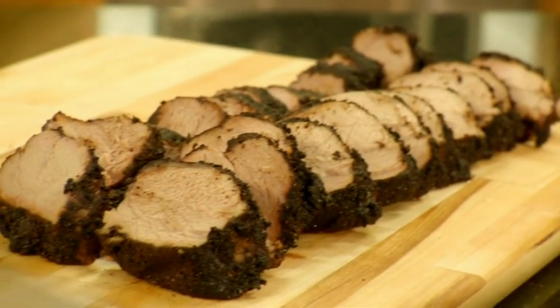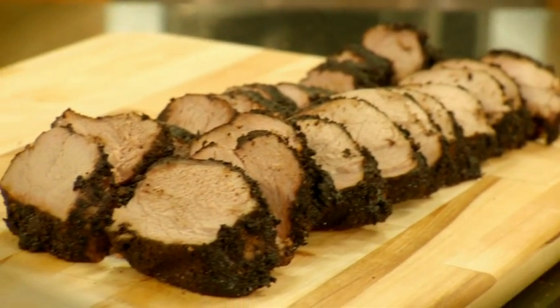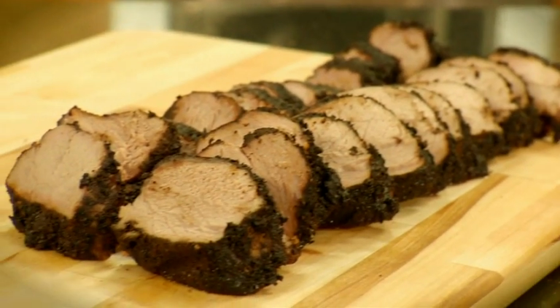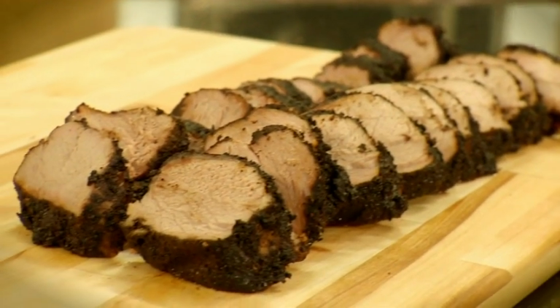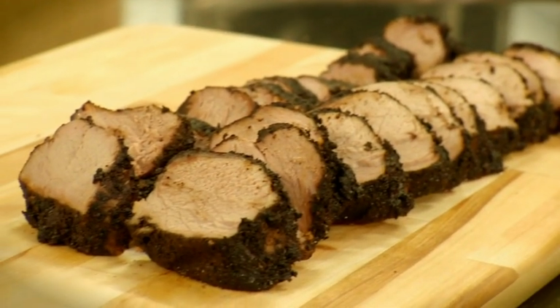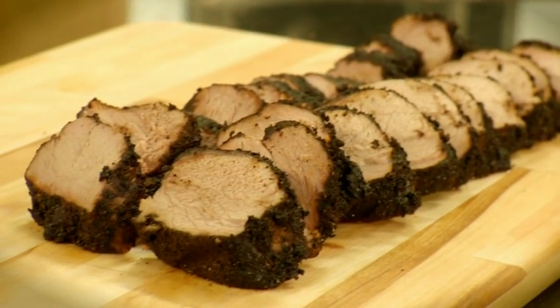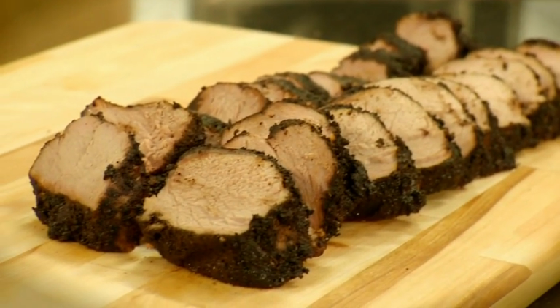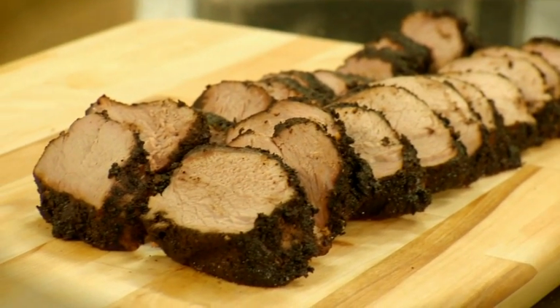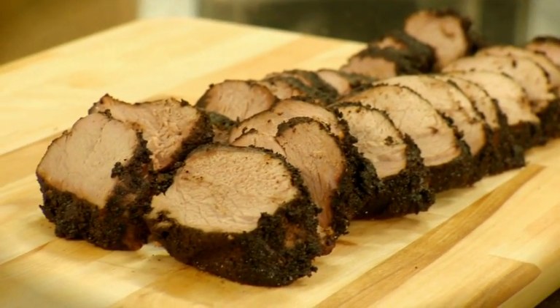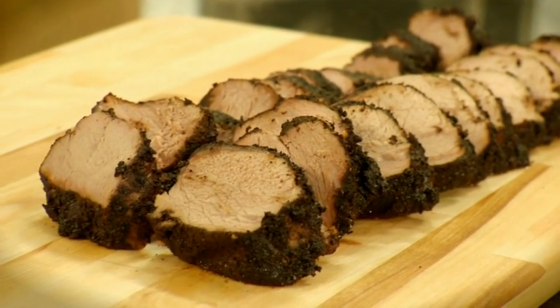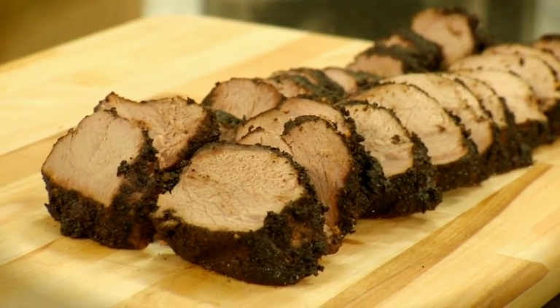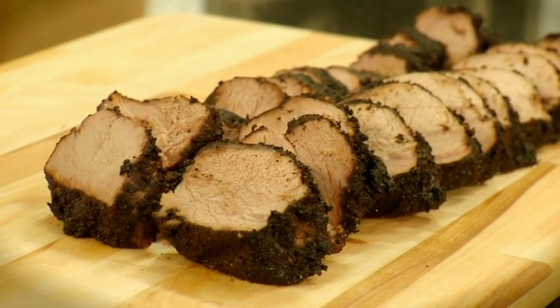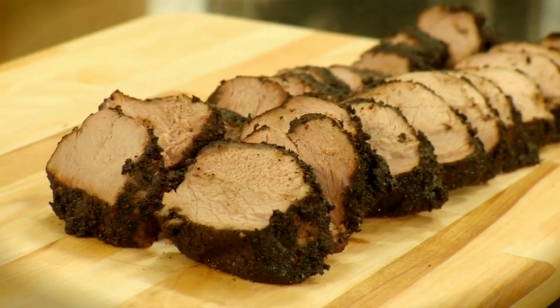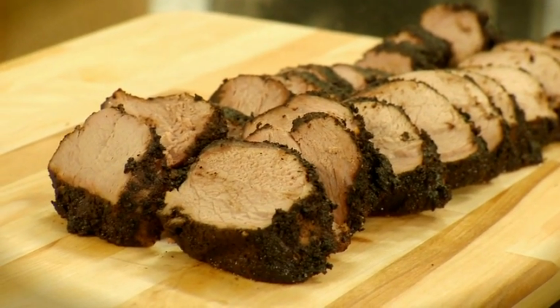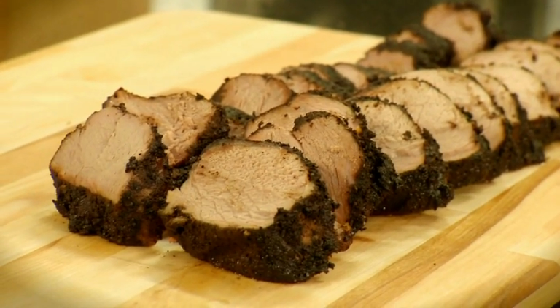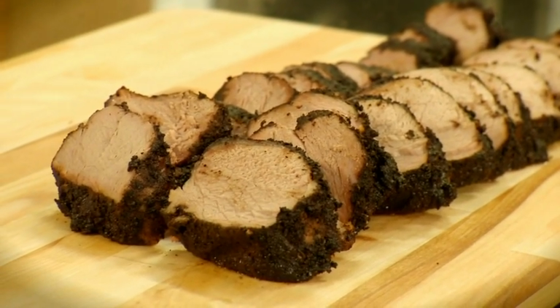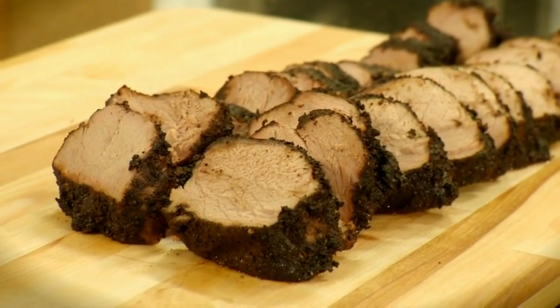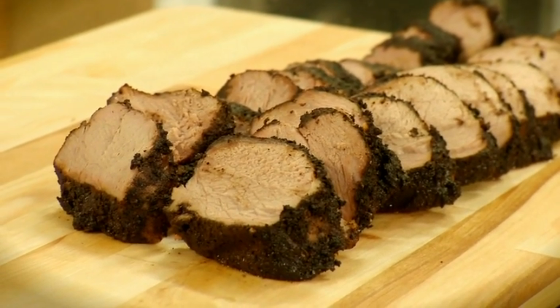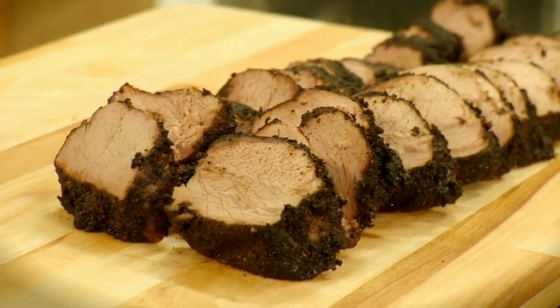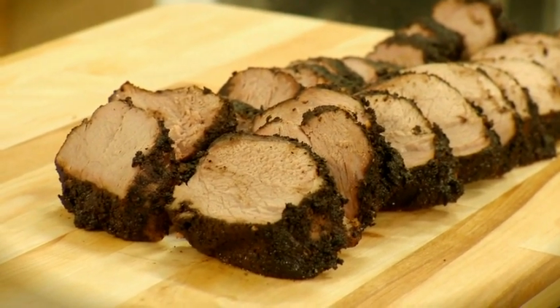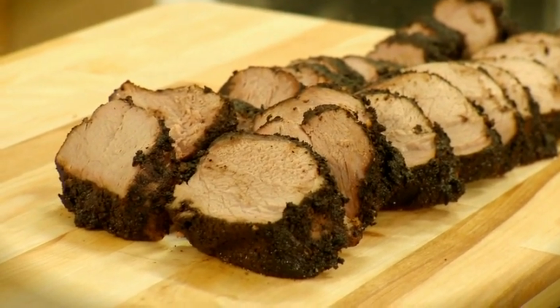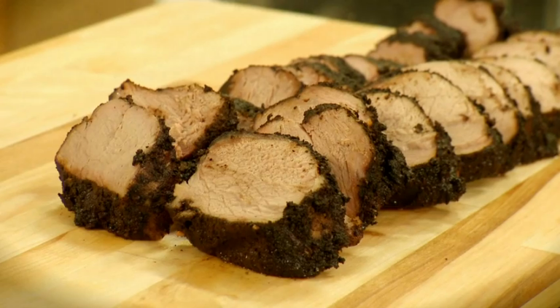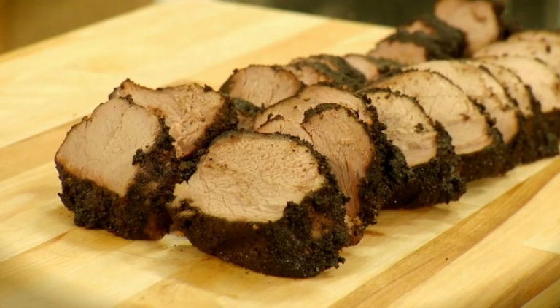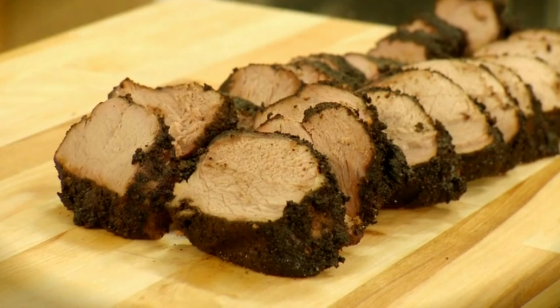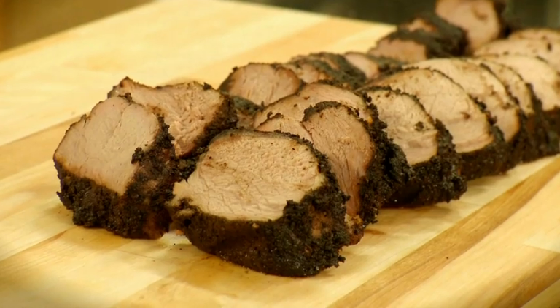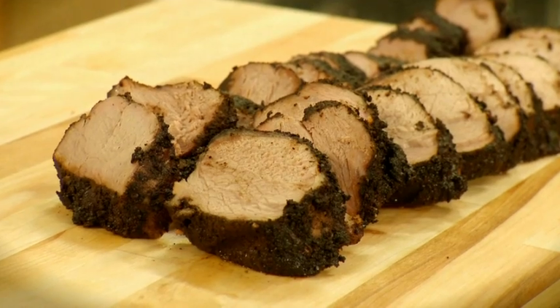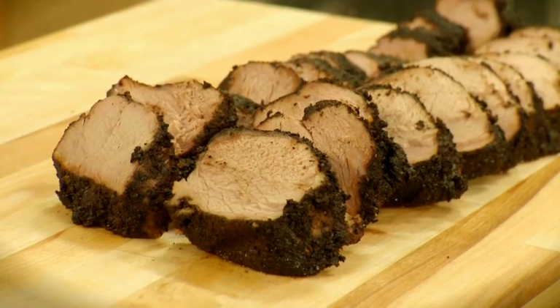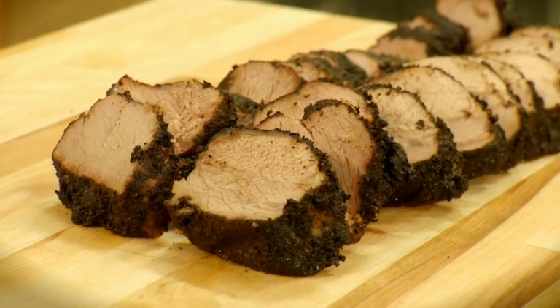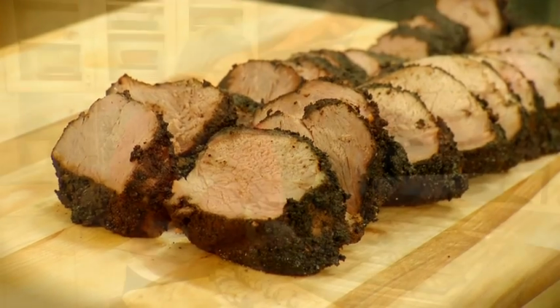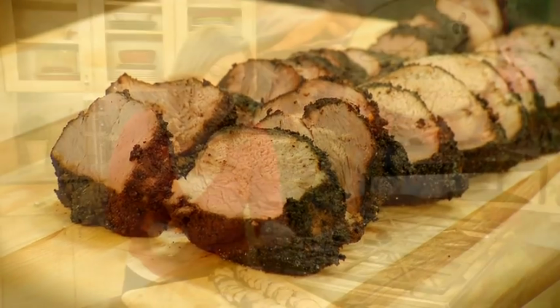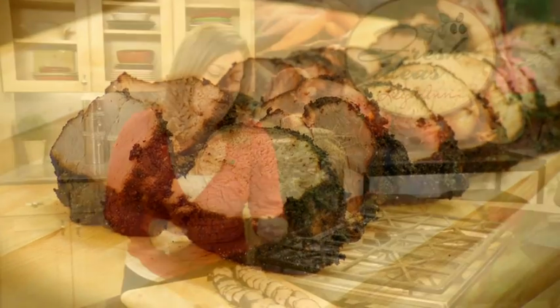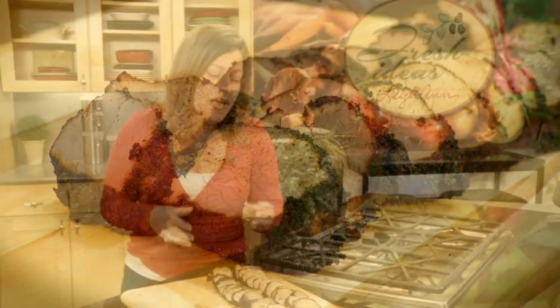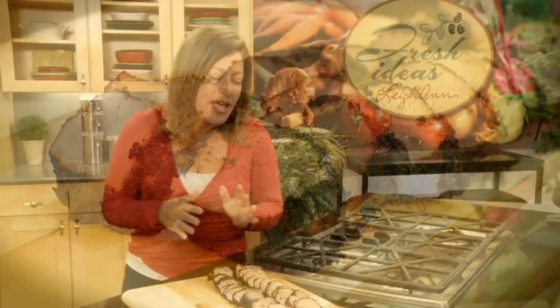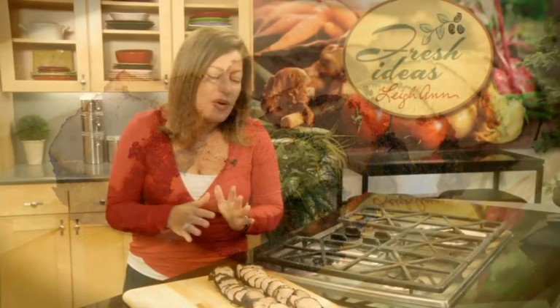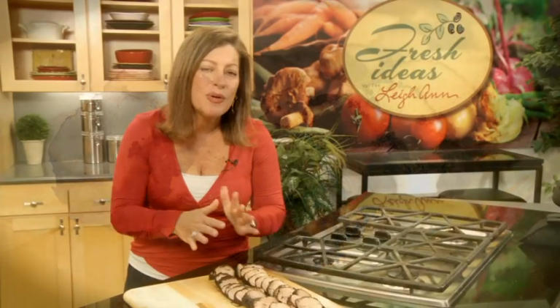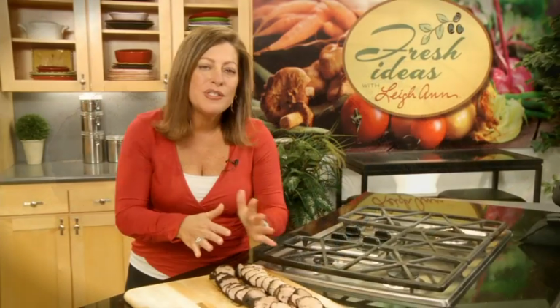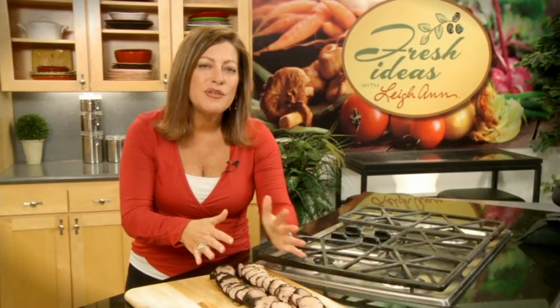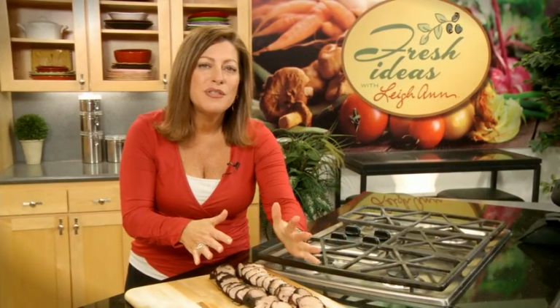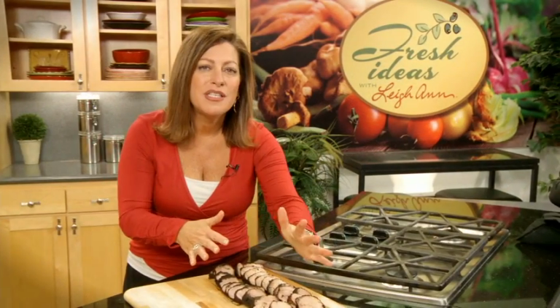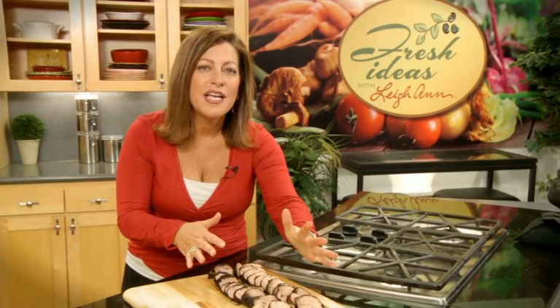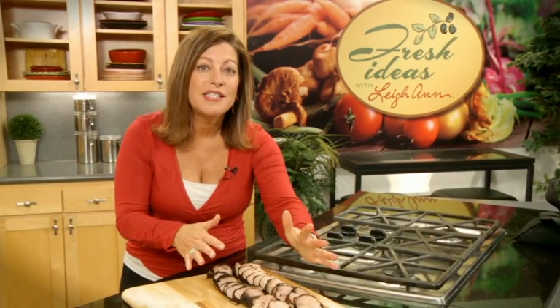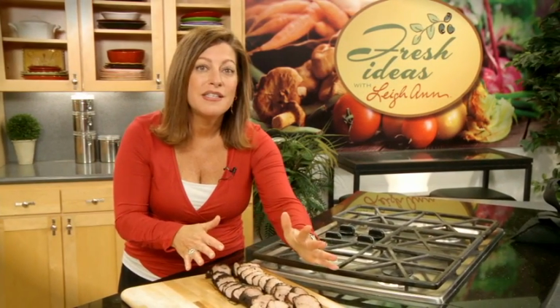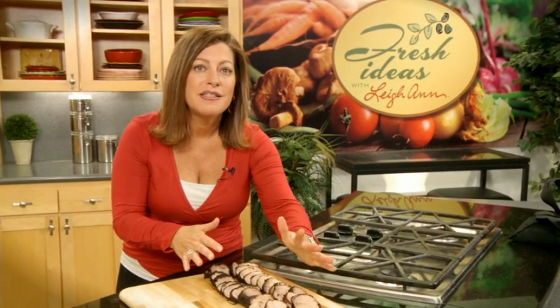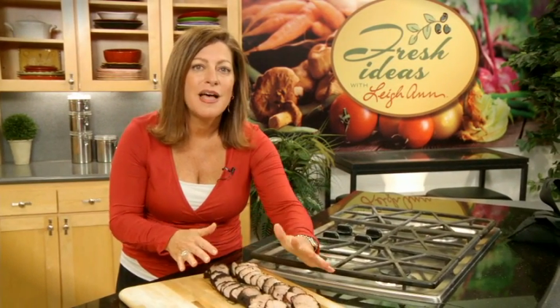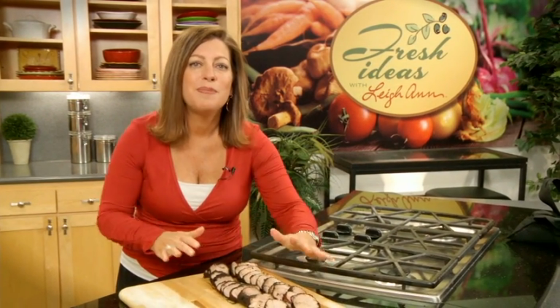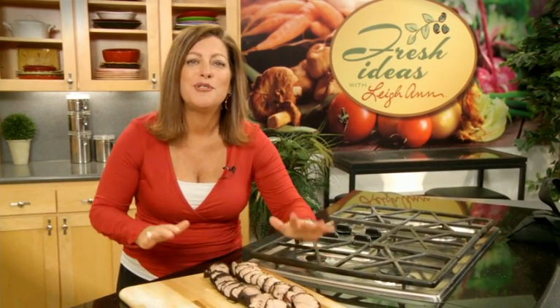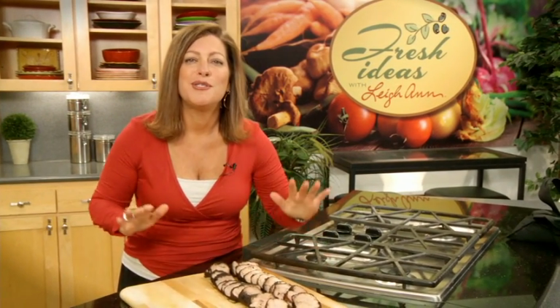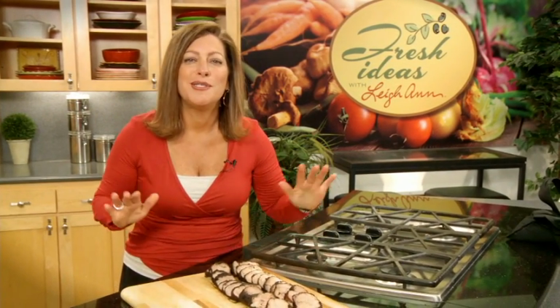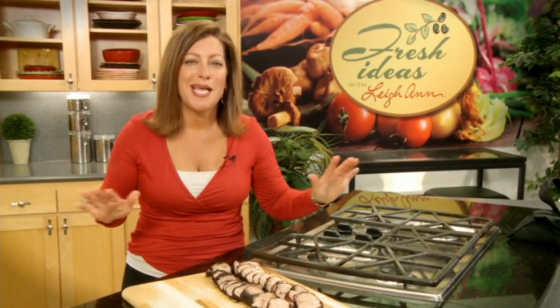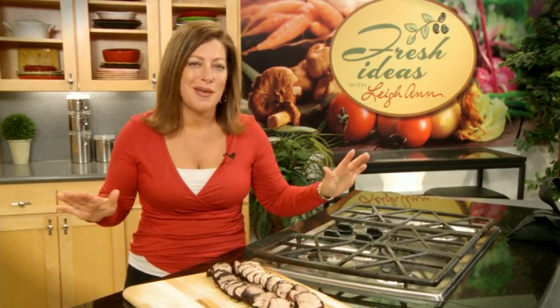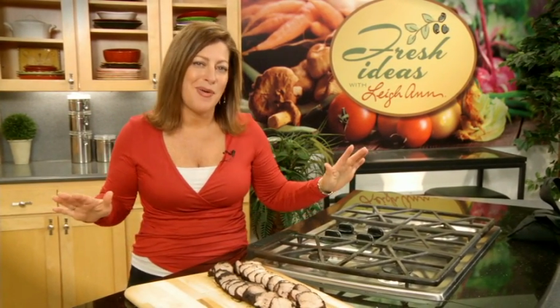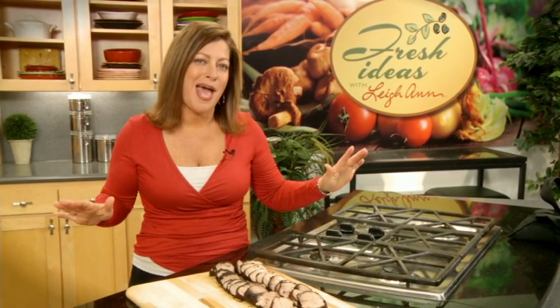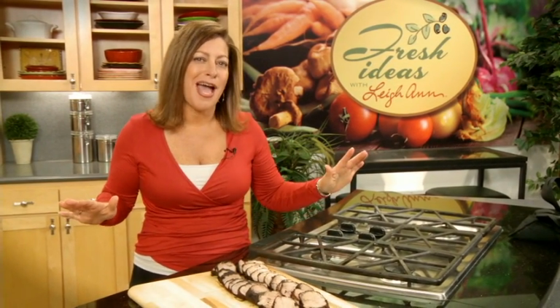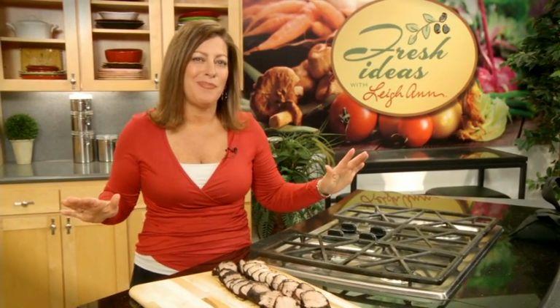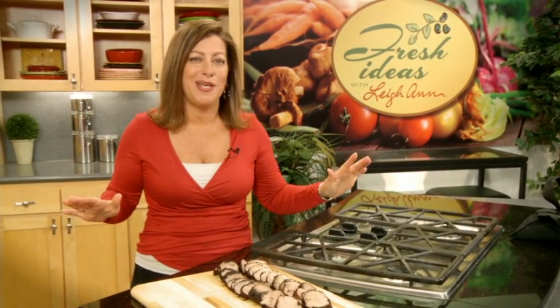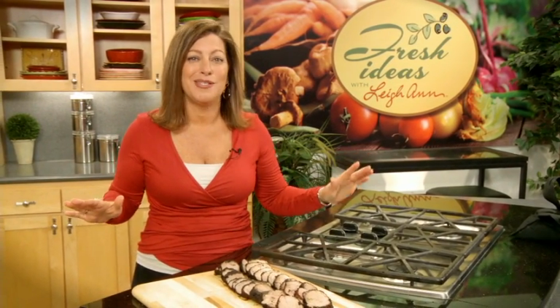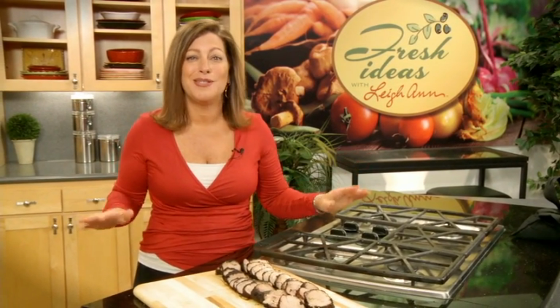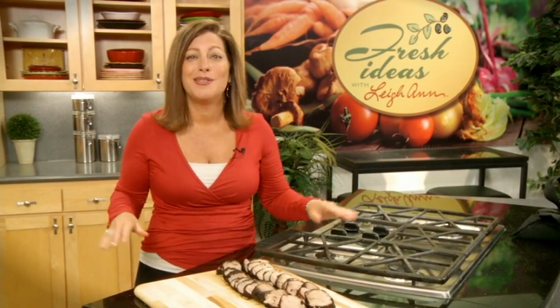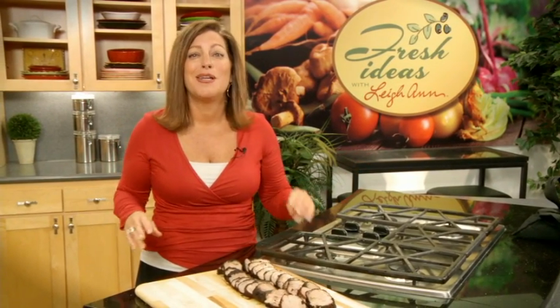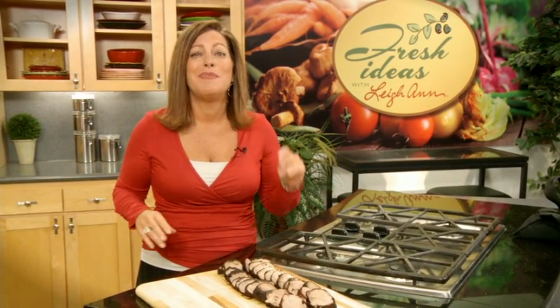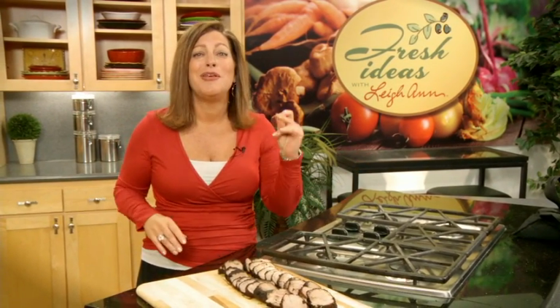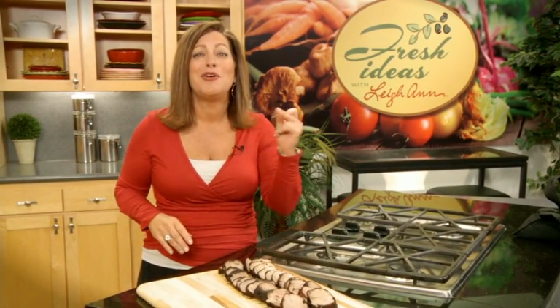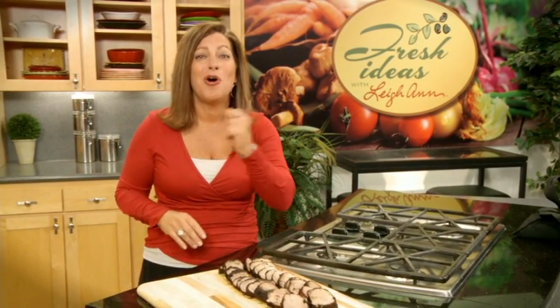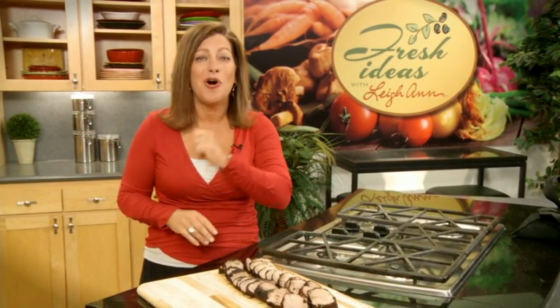Cooking this to 145 left it juicy and tender. And once you slice this up, just stand back because it's going to be gone.